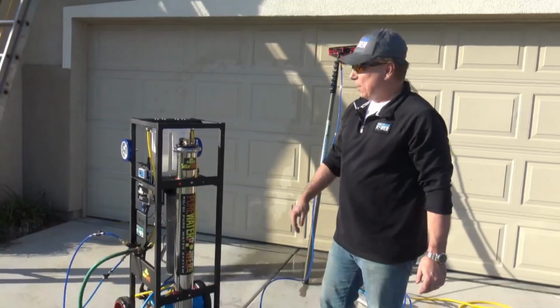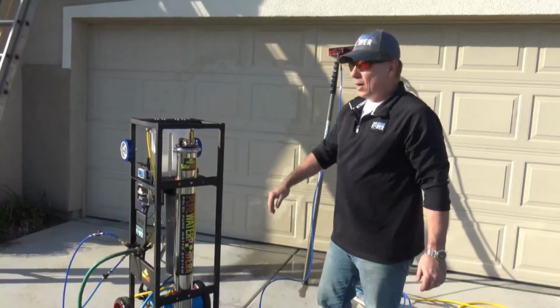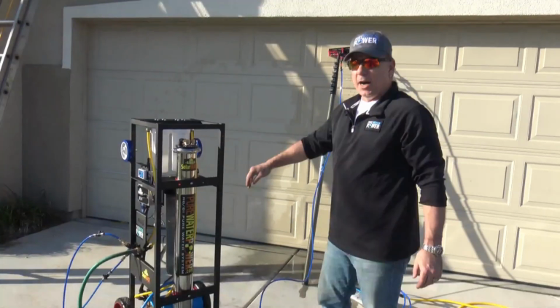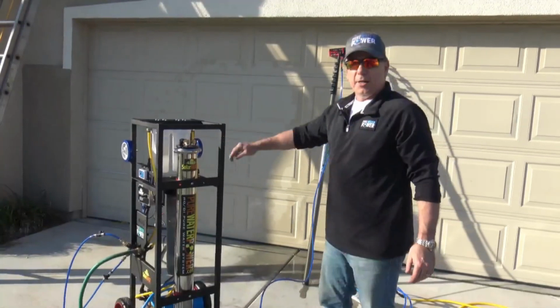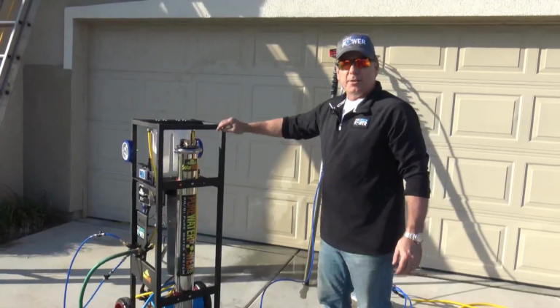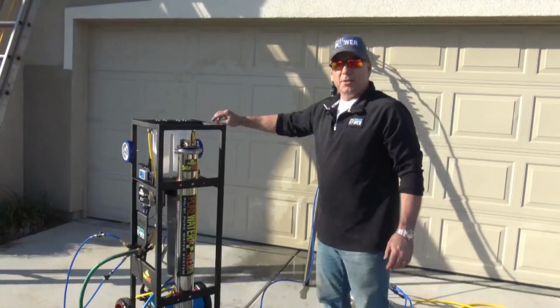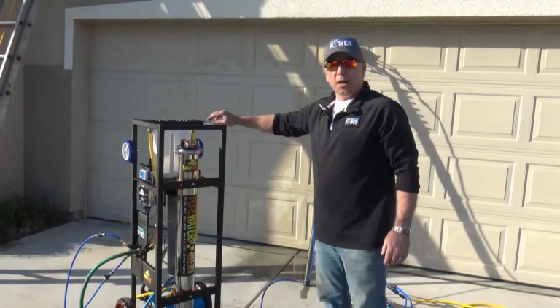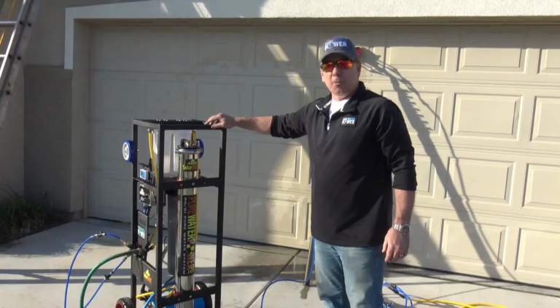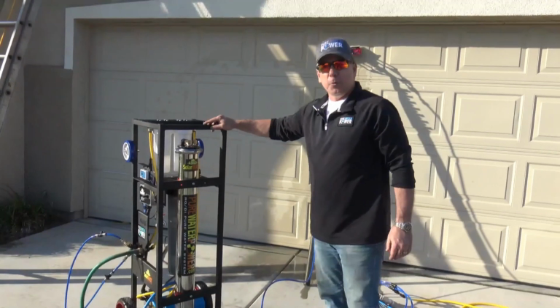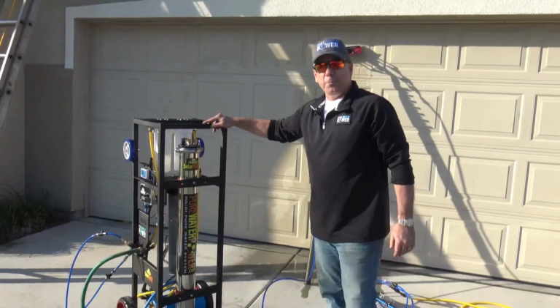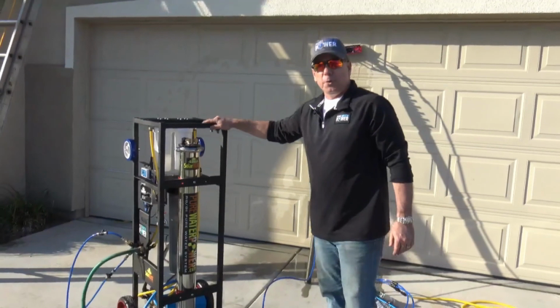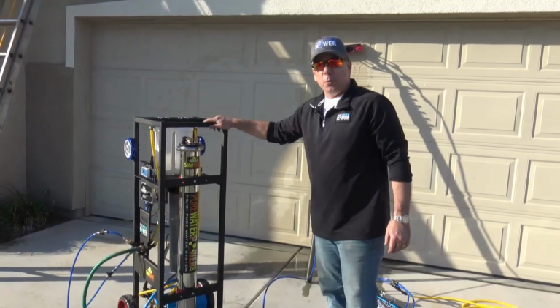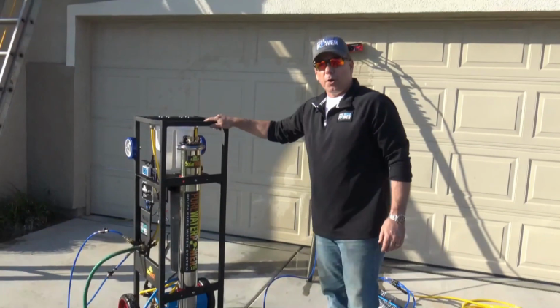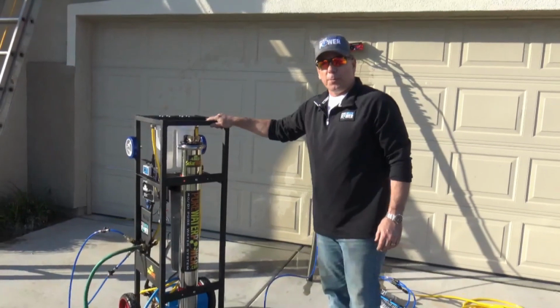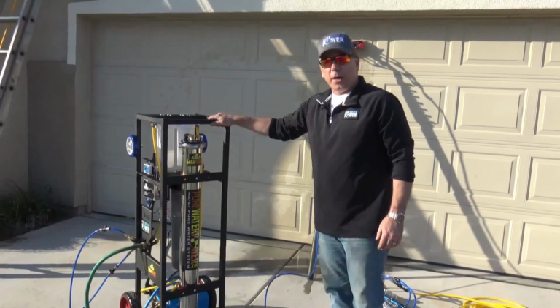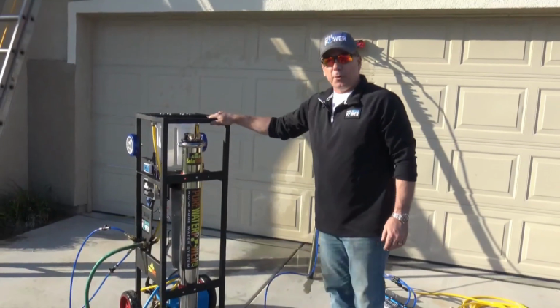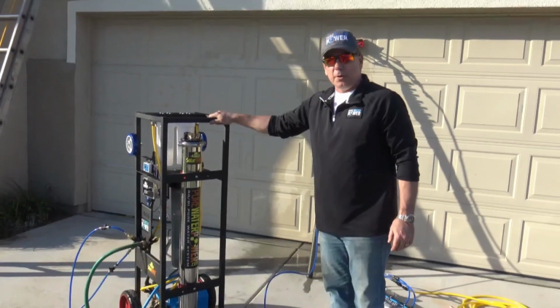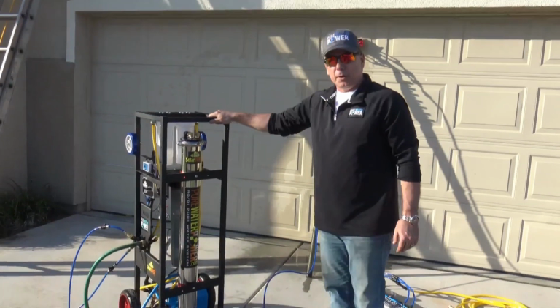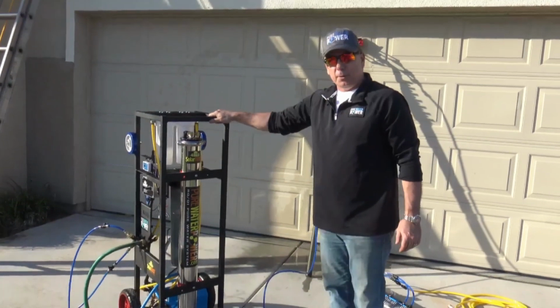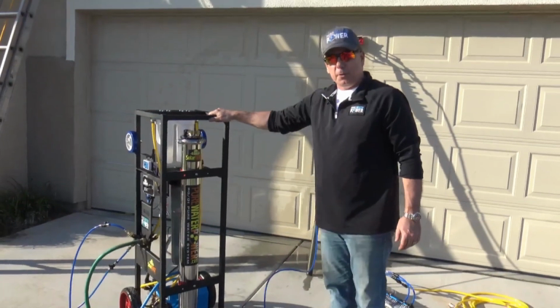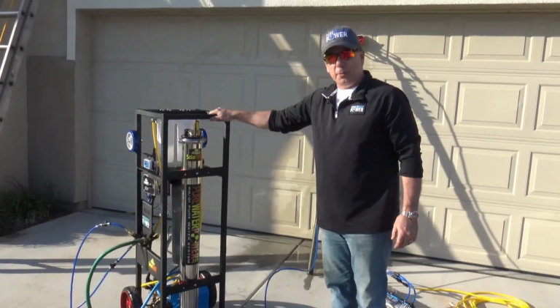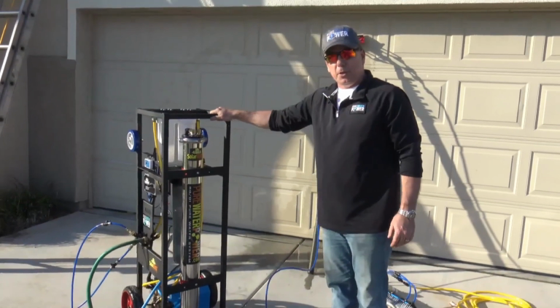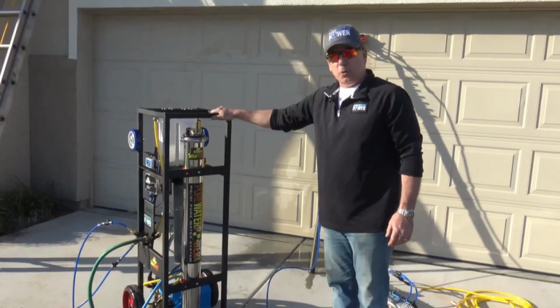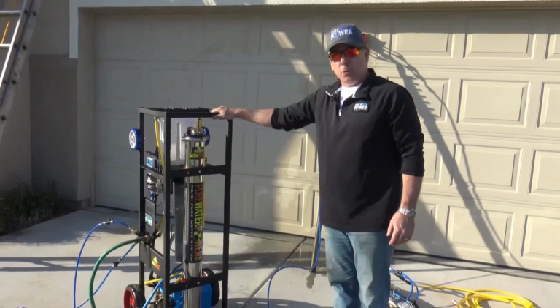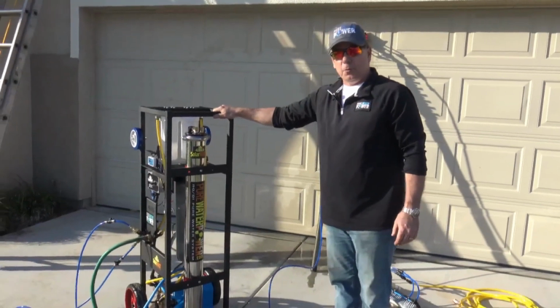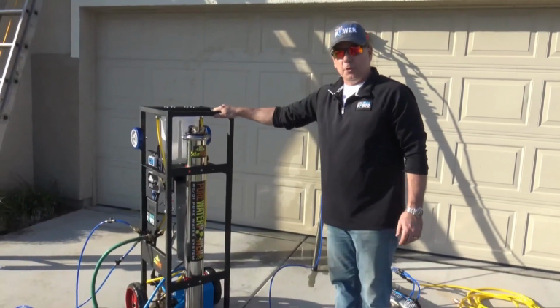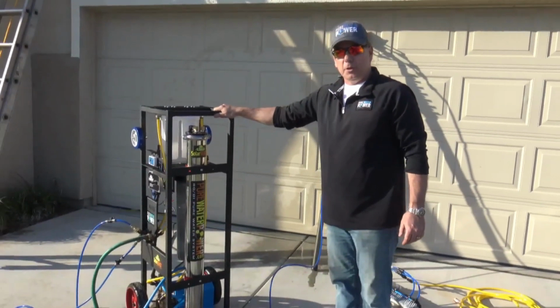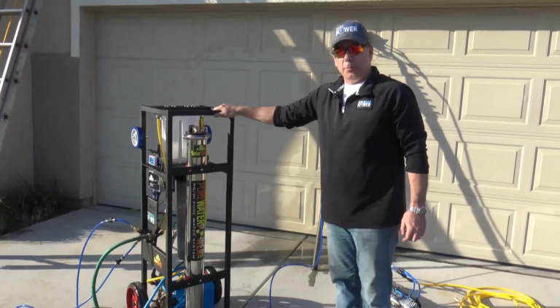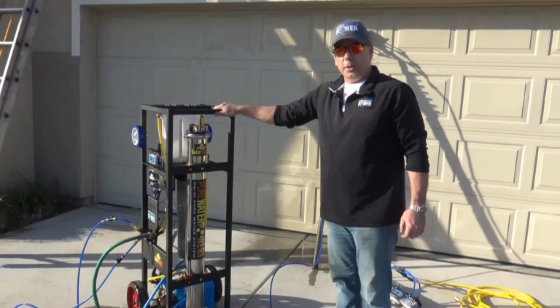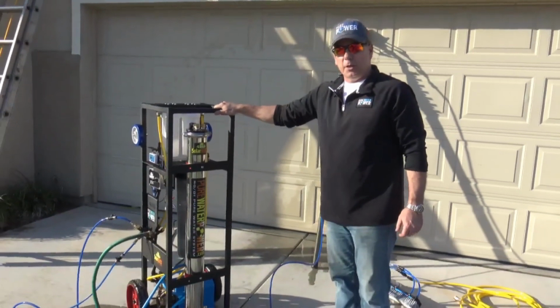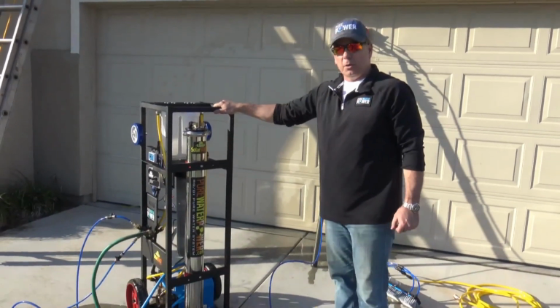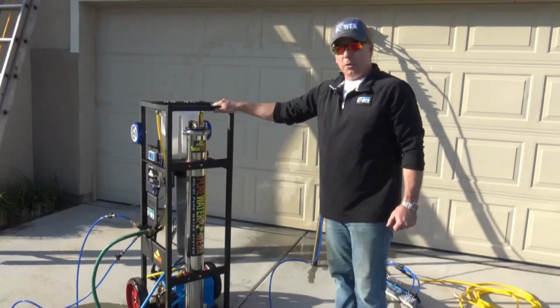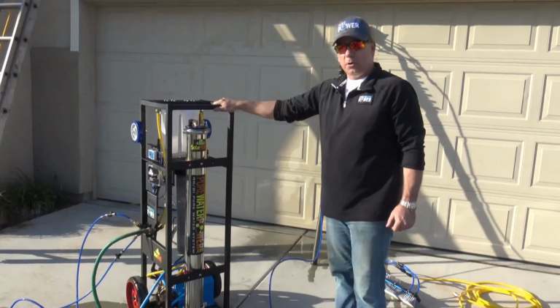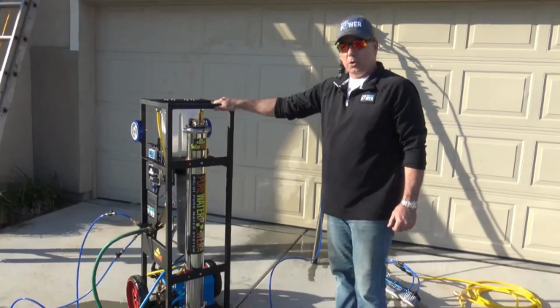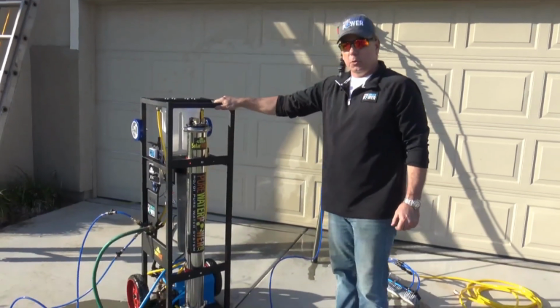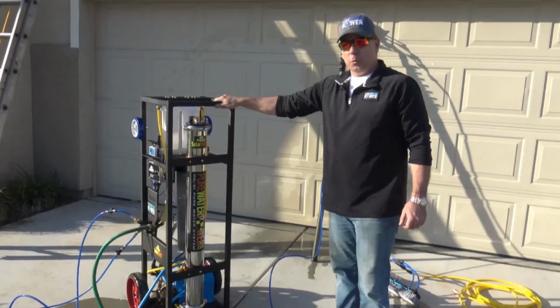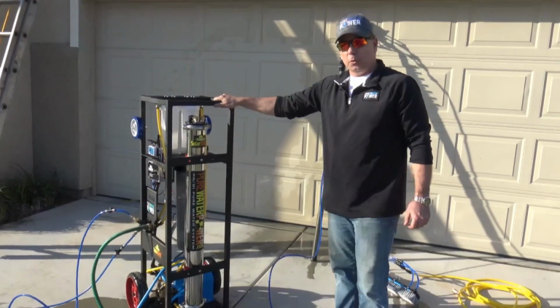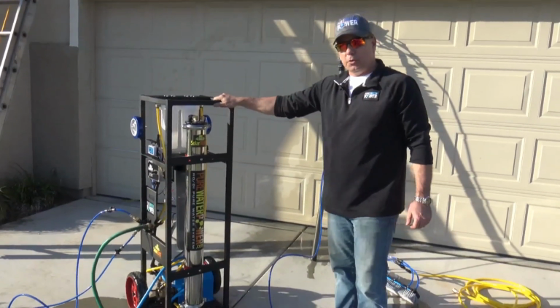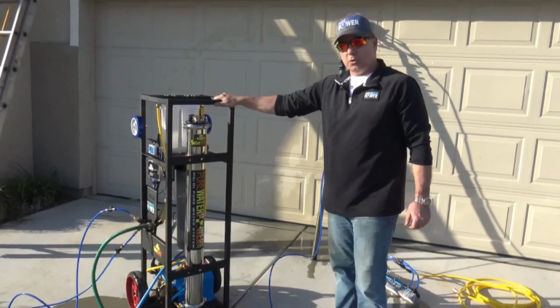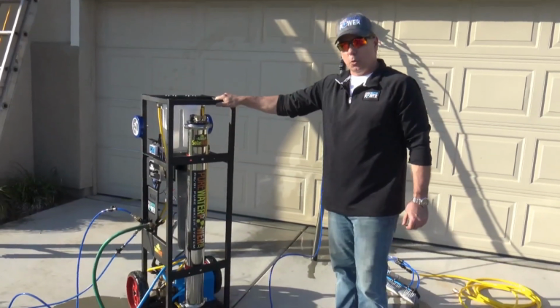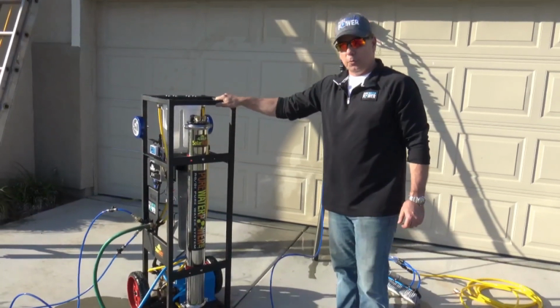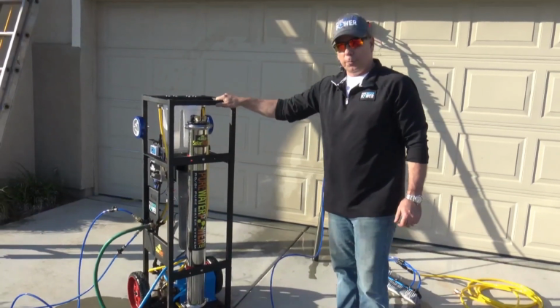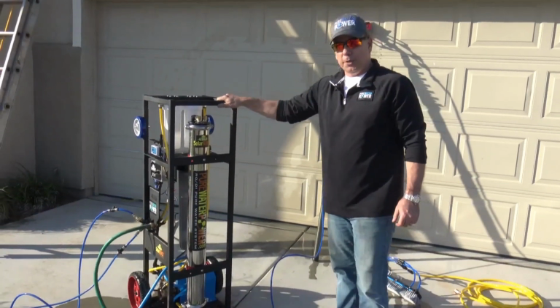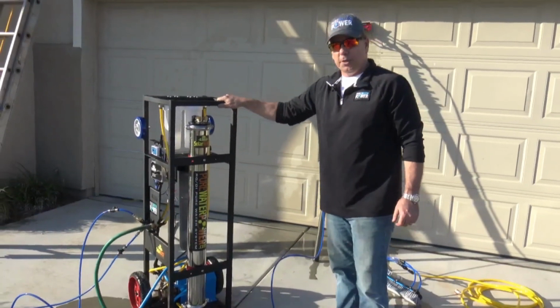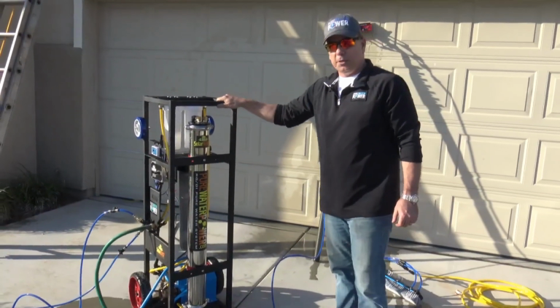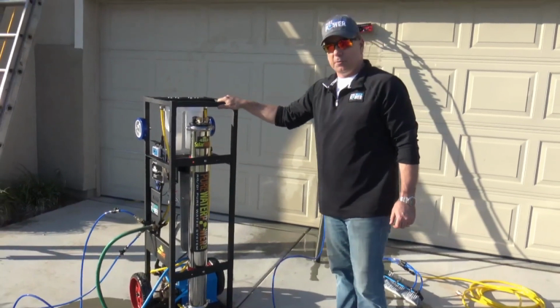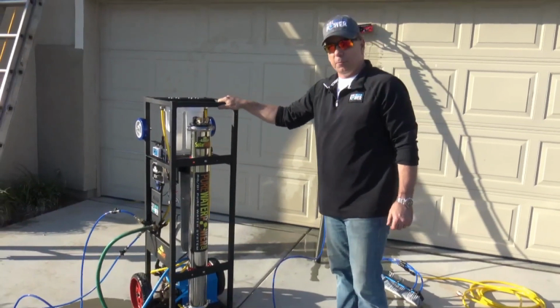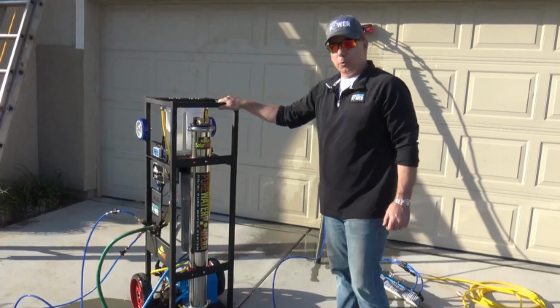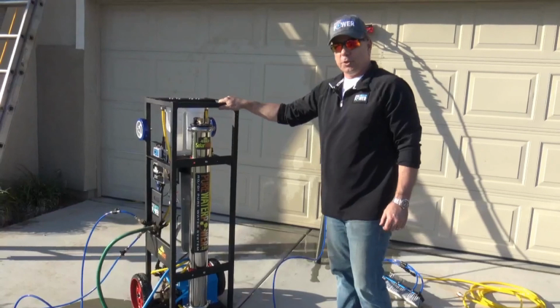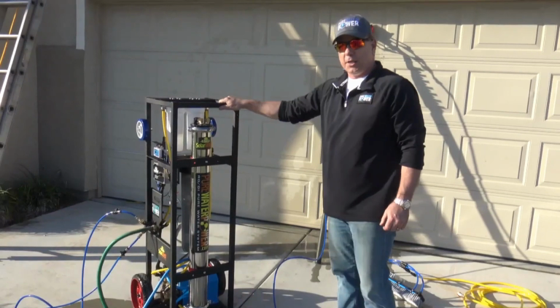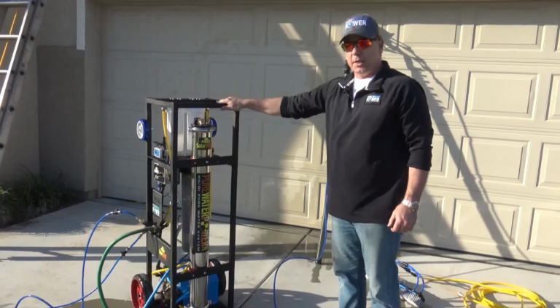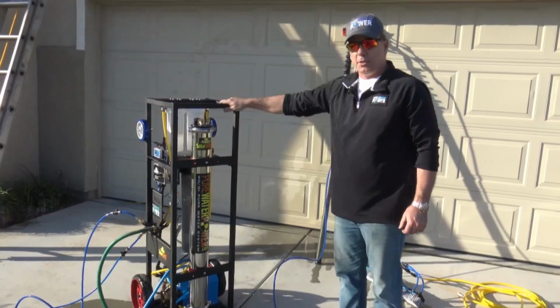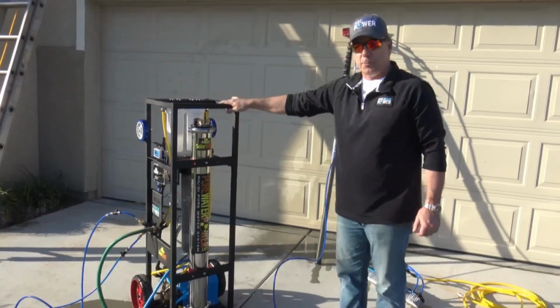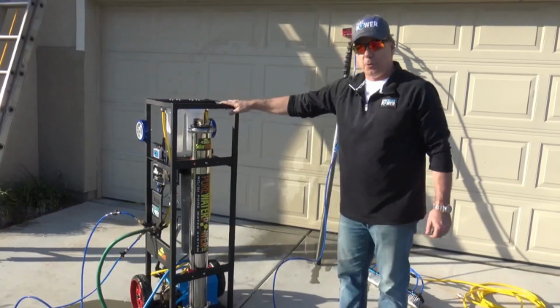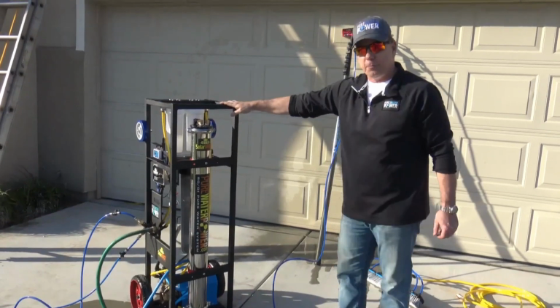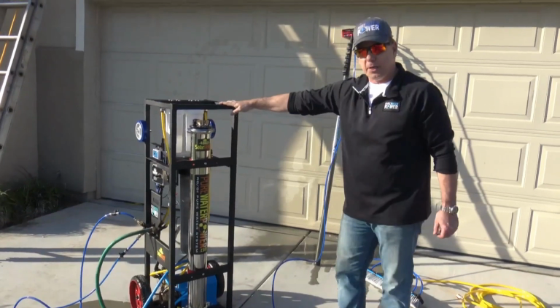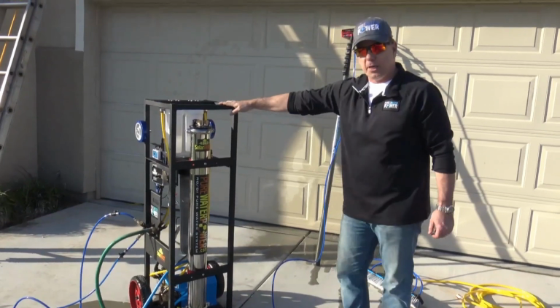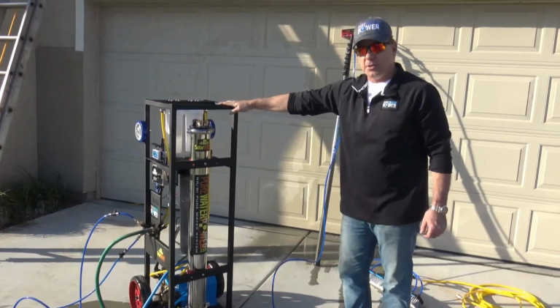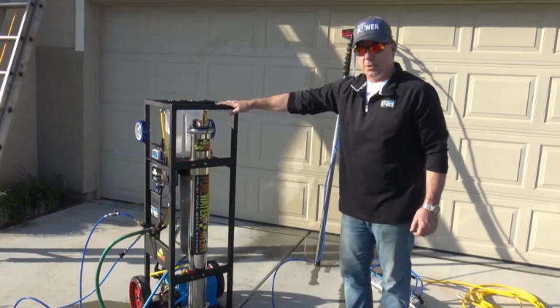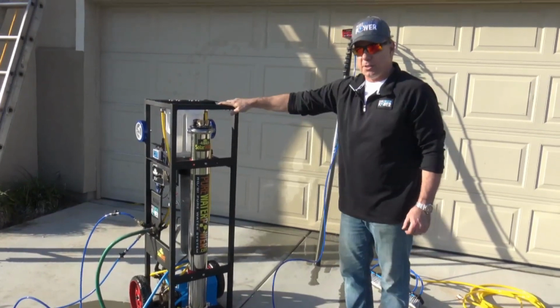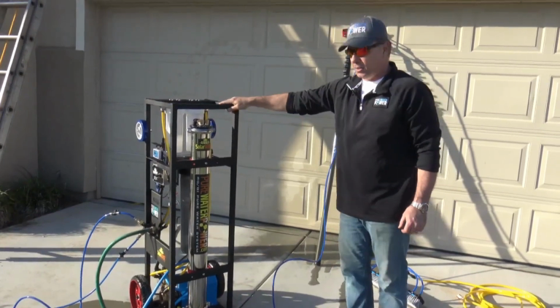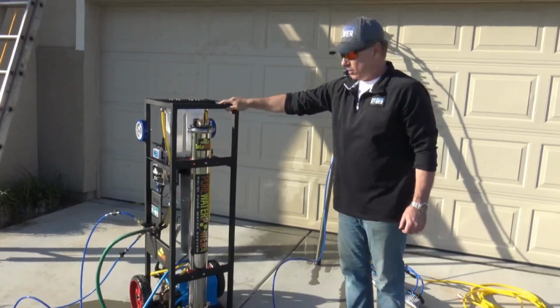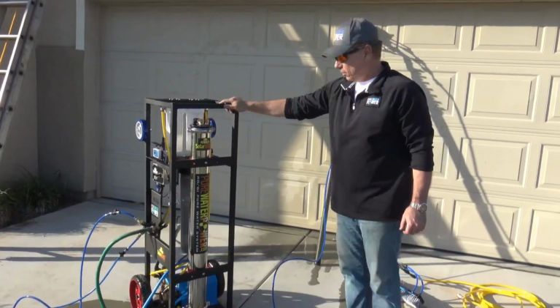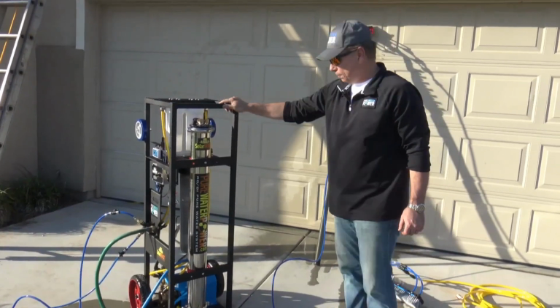Hi, this is Tom with Pure Water Power, and I'm going to be going over our new Solar Beast 4-Stage Purification System.